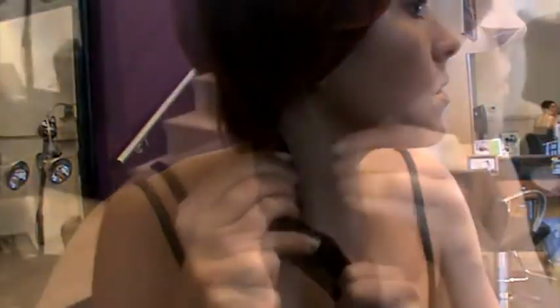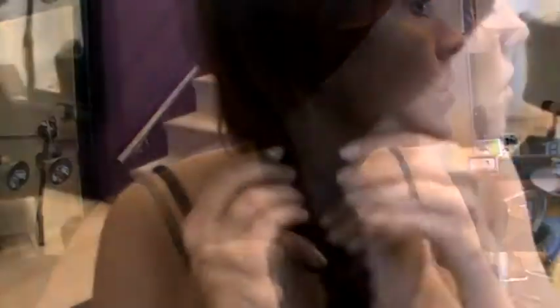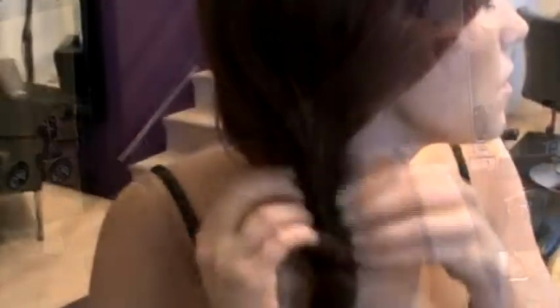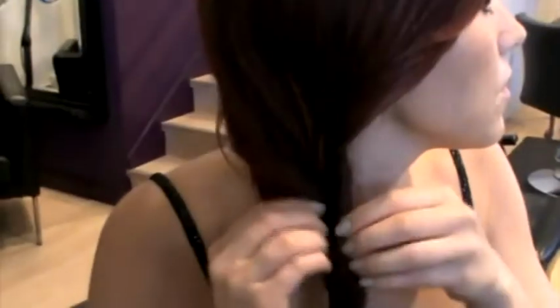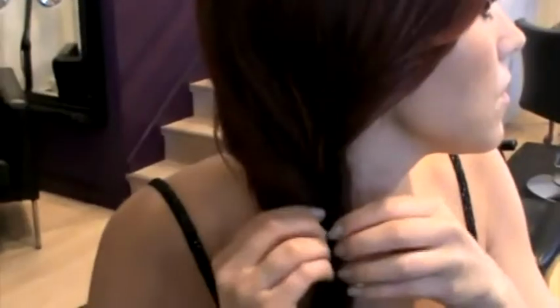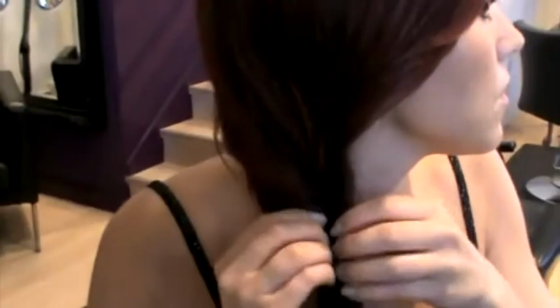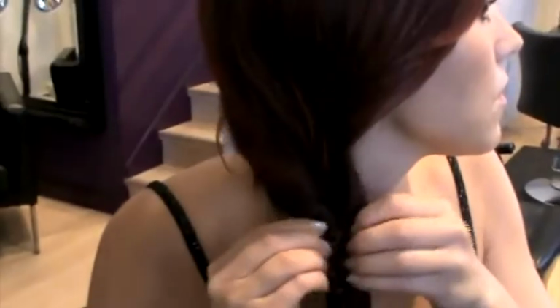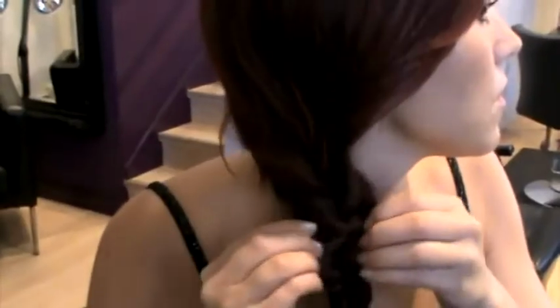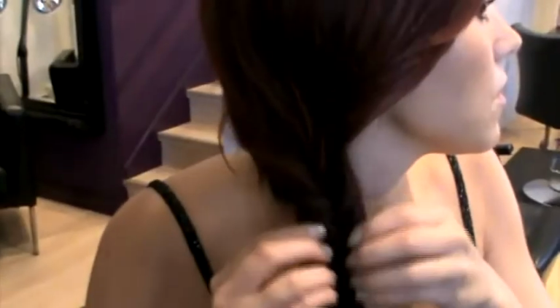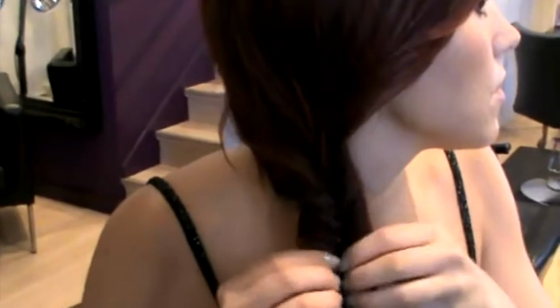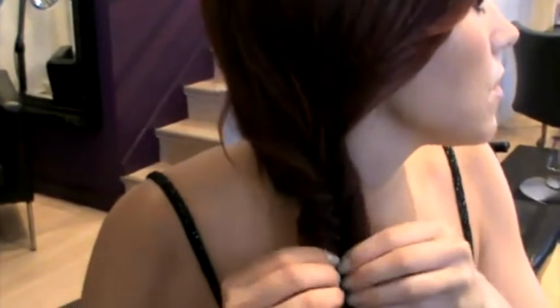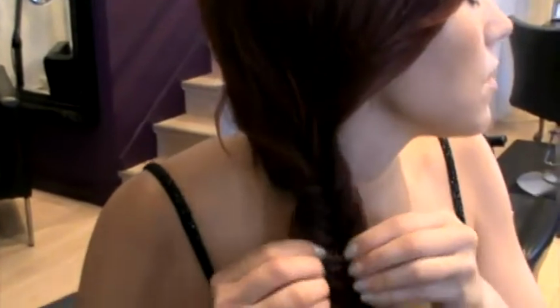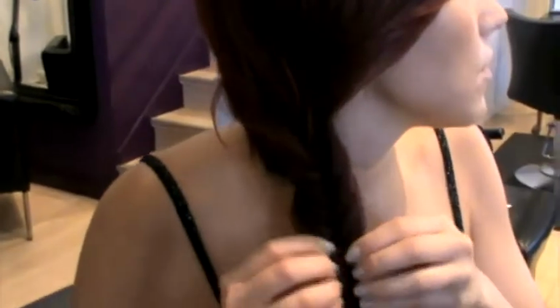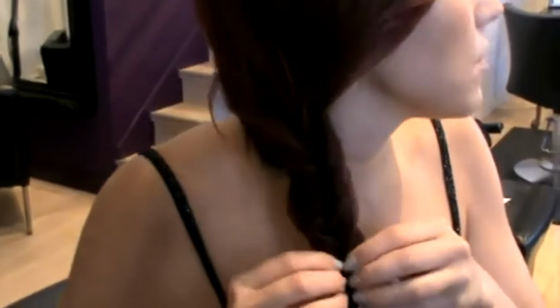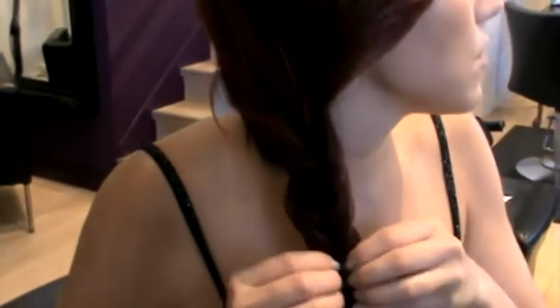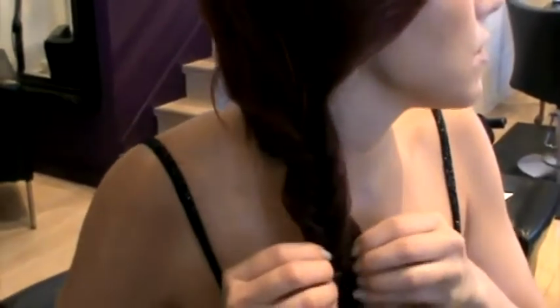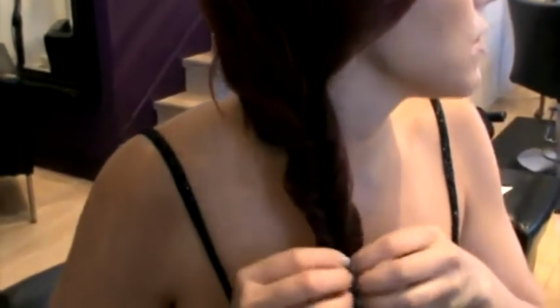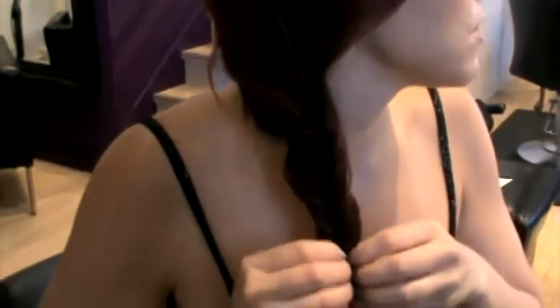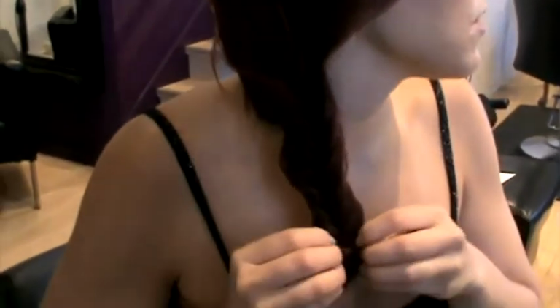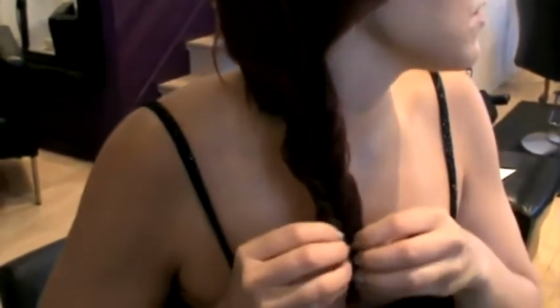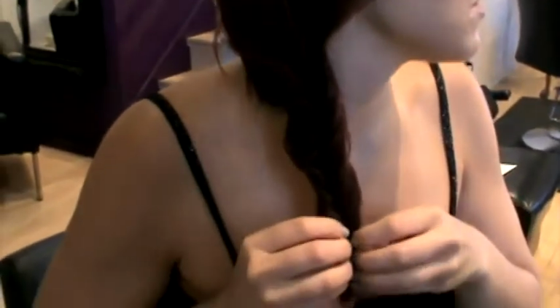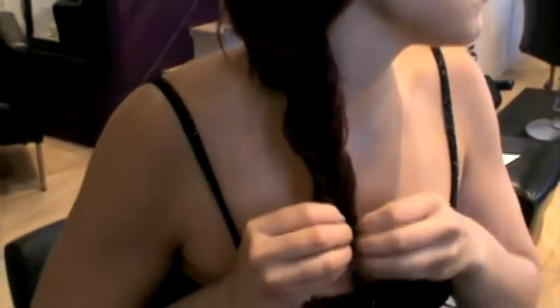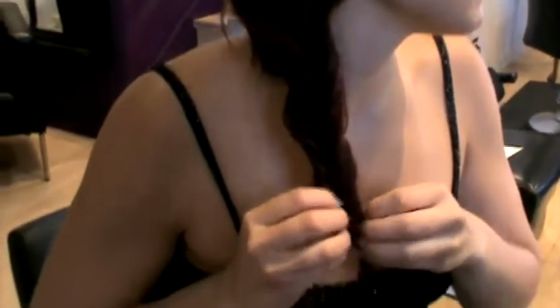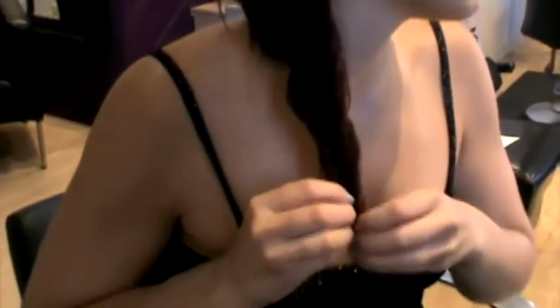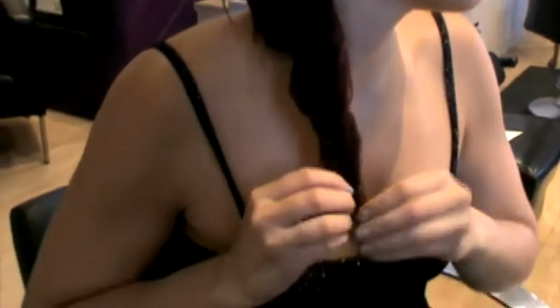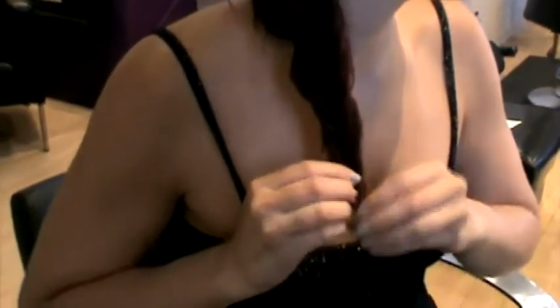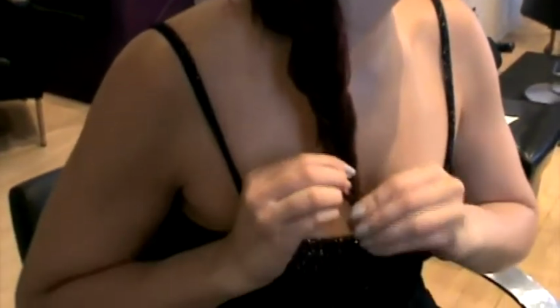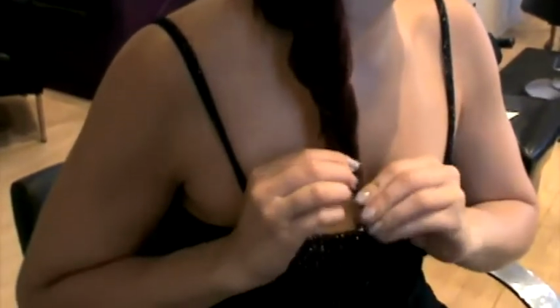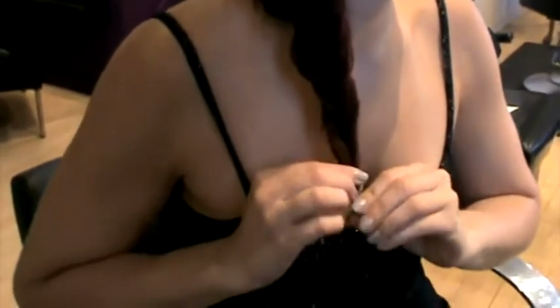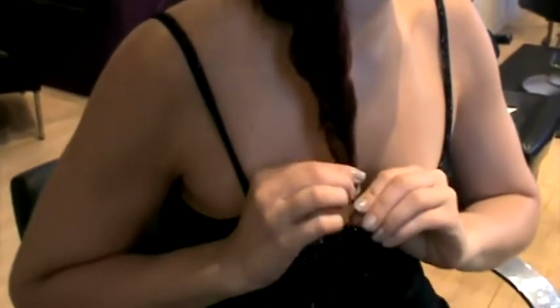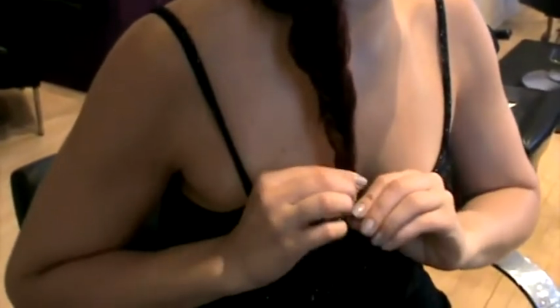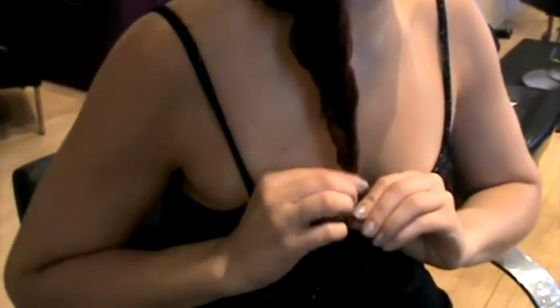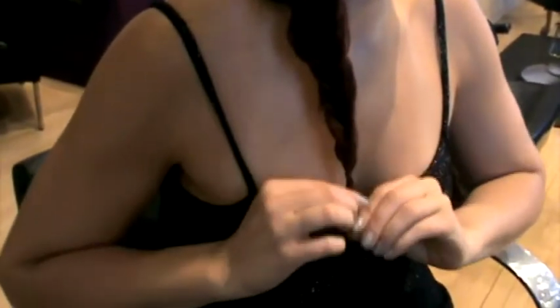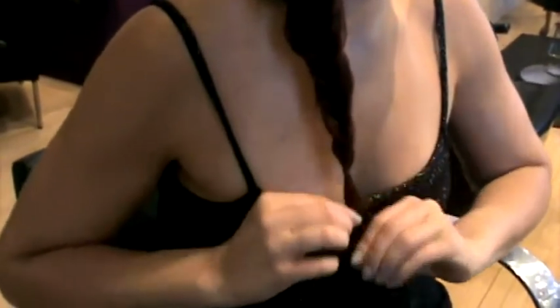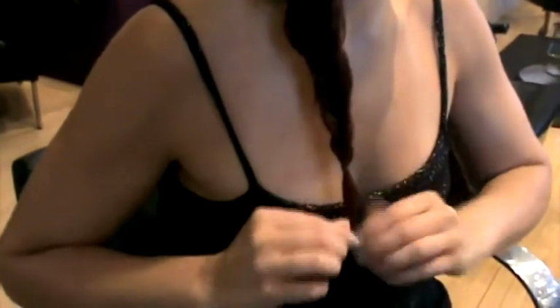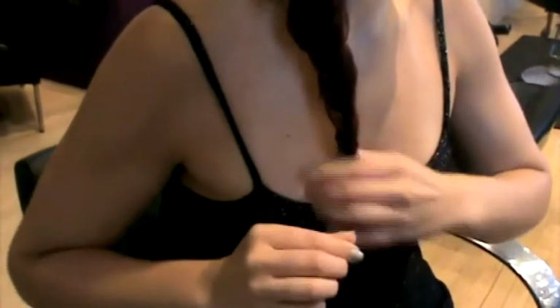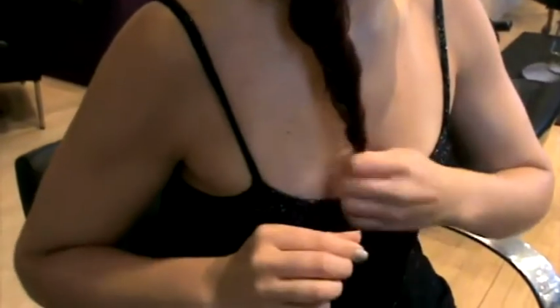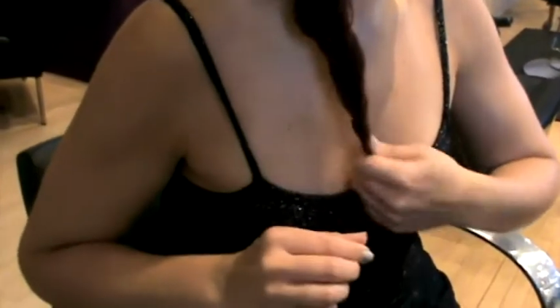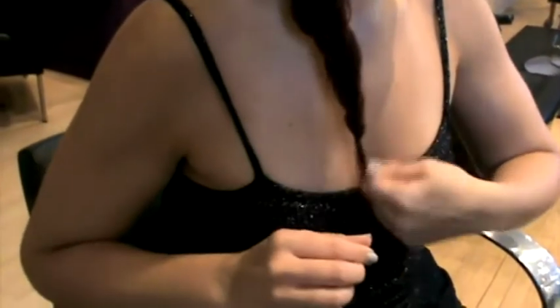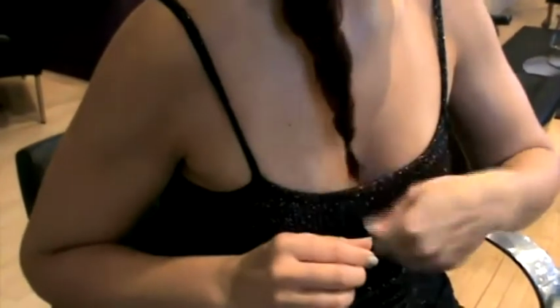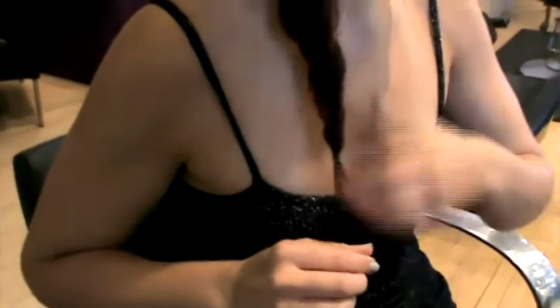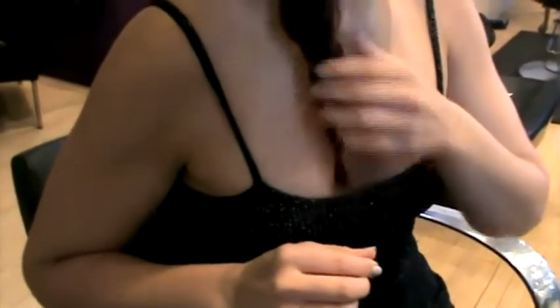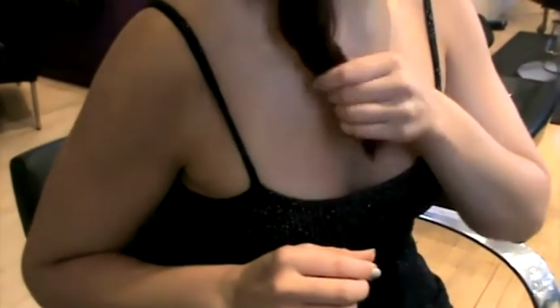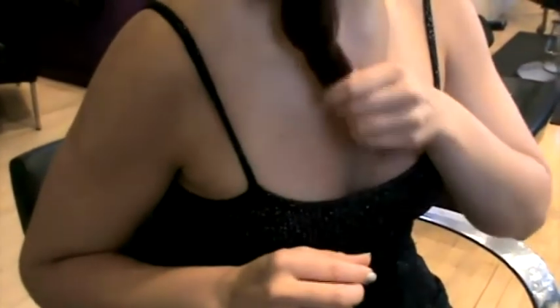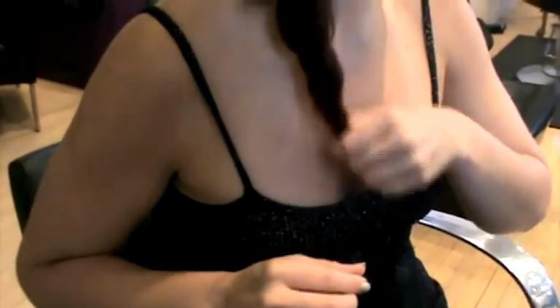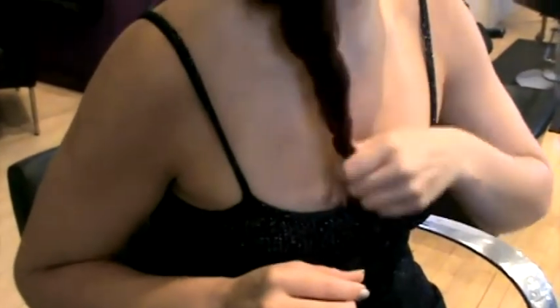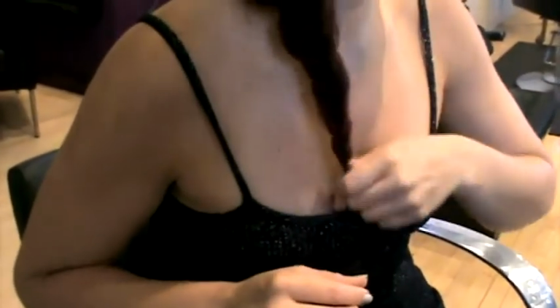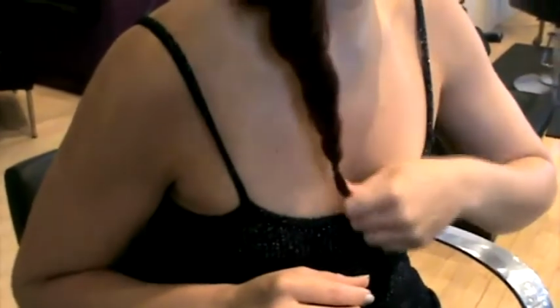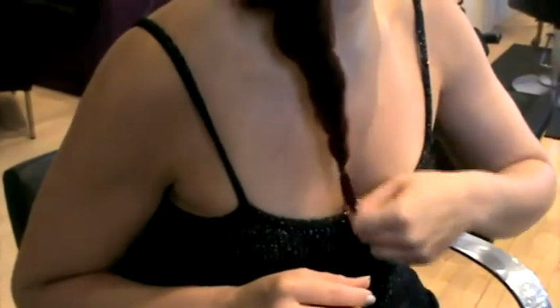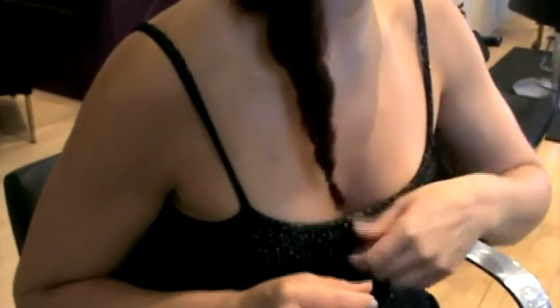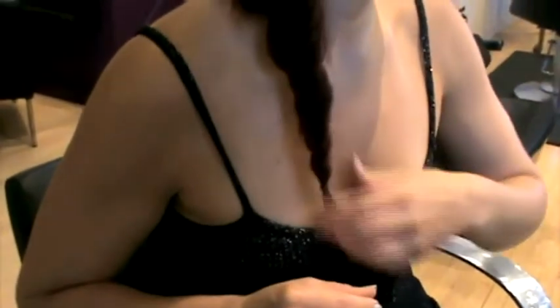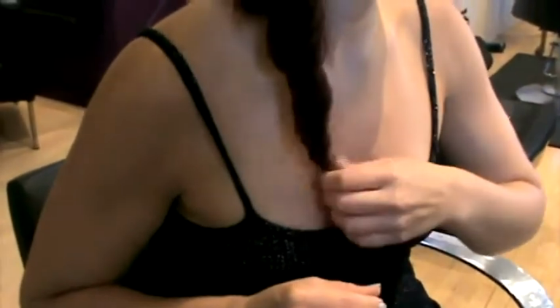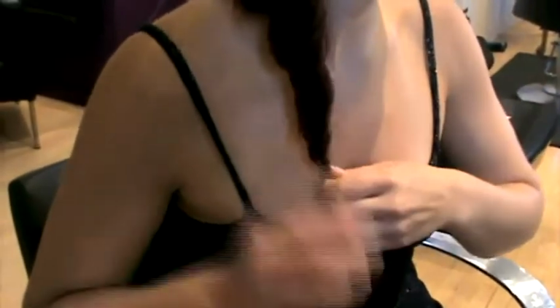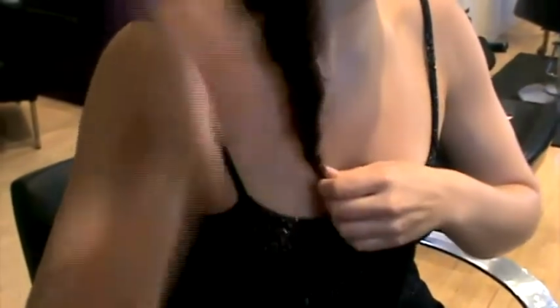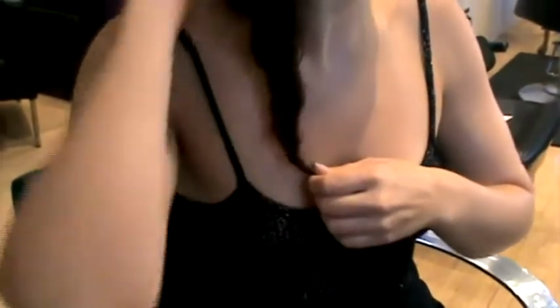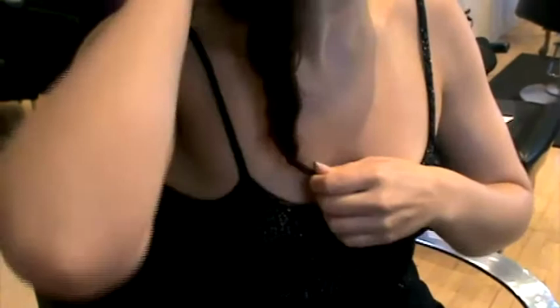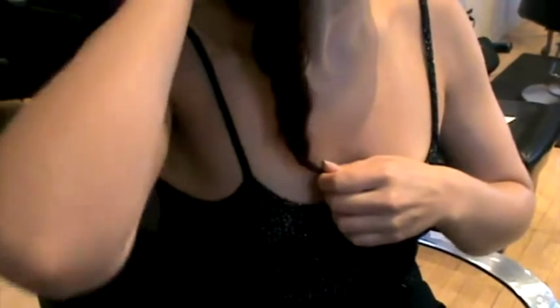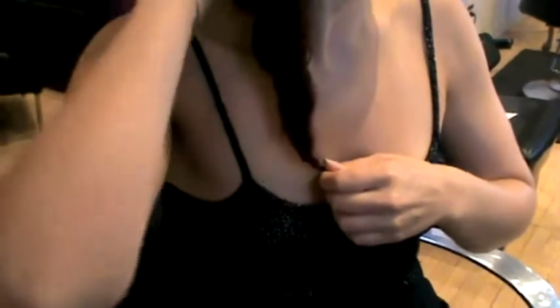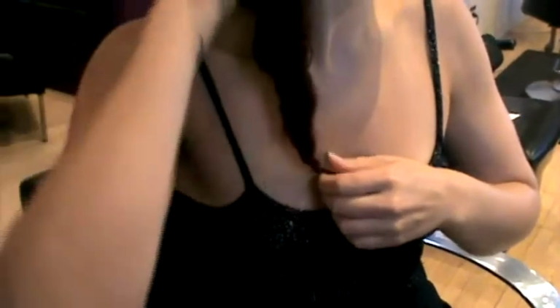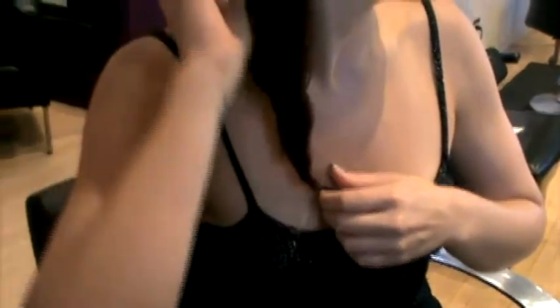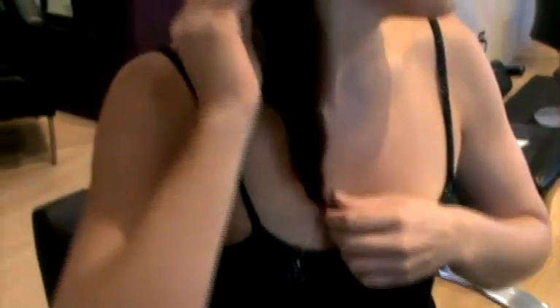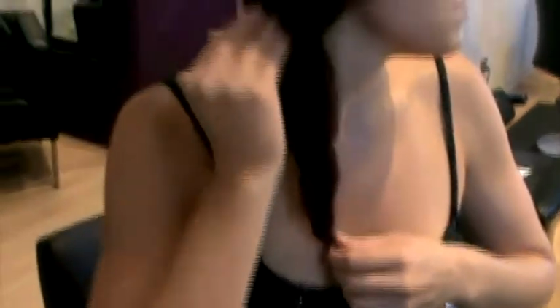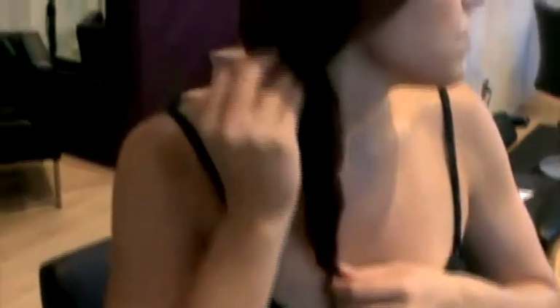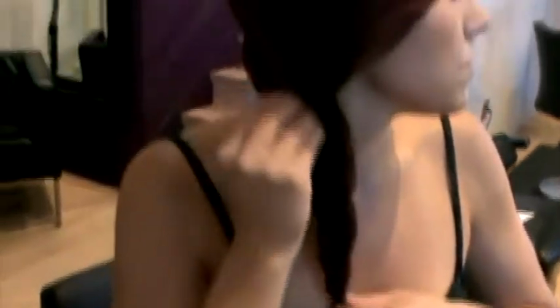Once finished, bring the ponytail from the base of the braid and slide it to the bottom, and tightly secure the hair with a tie or bobby pin.